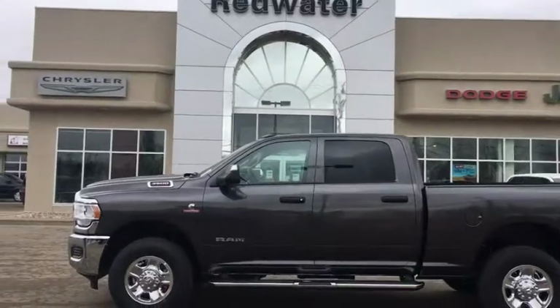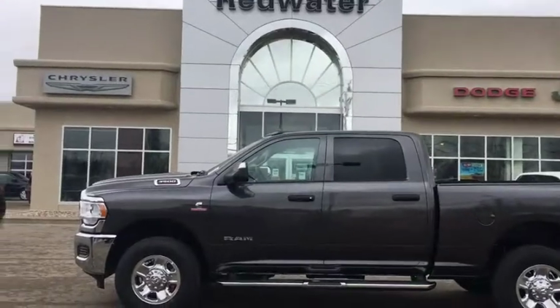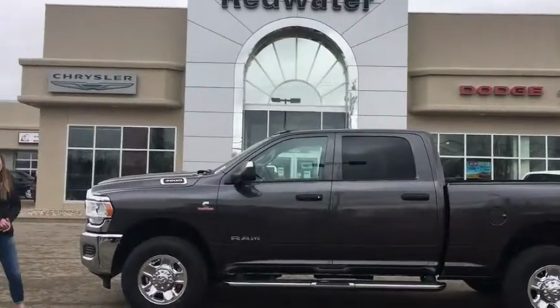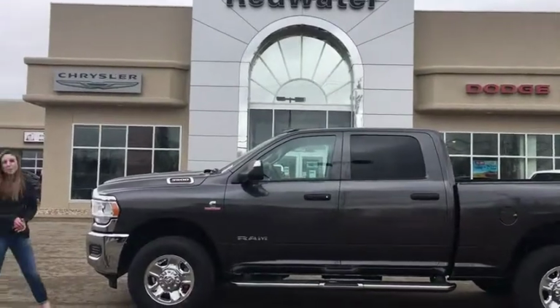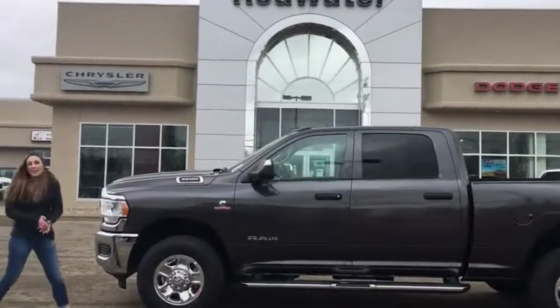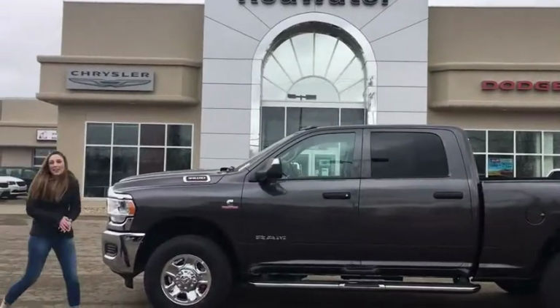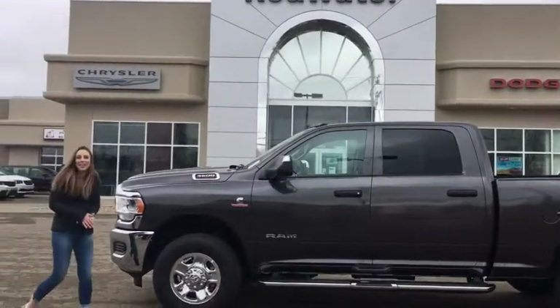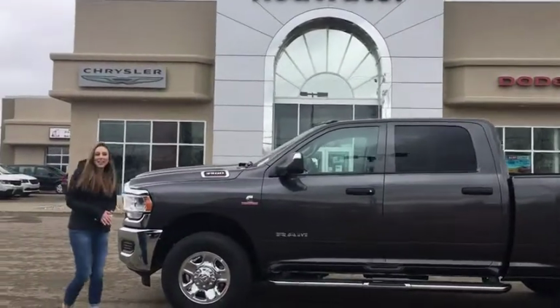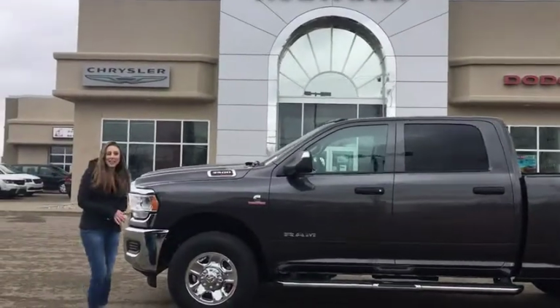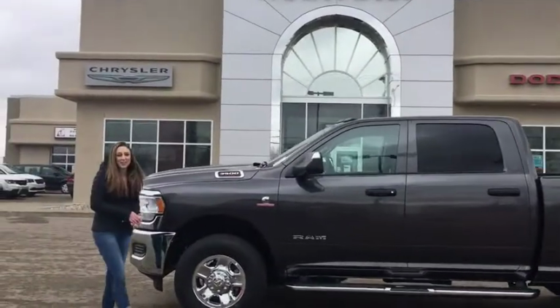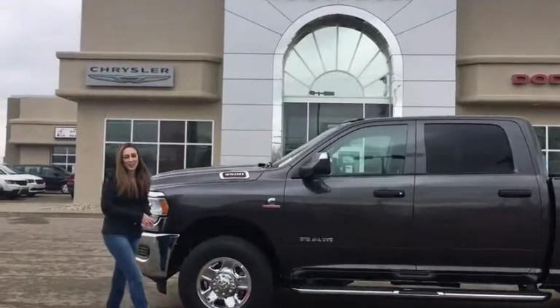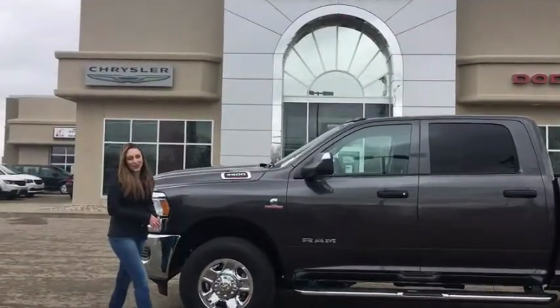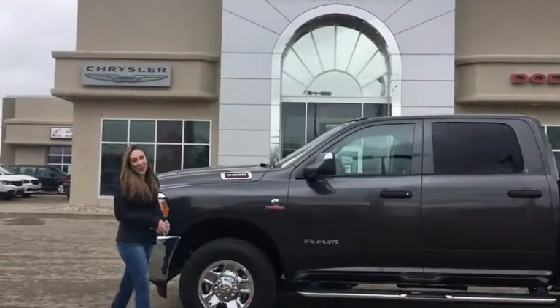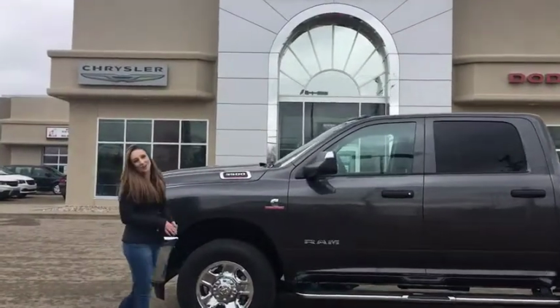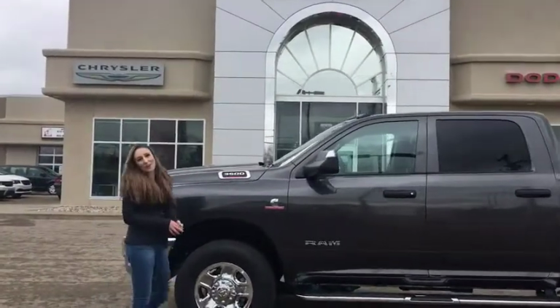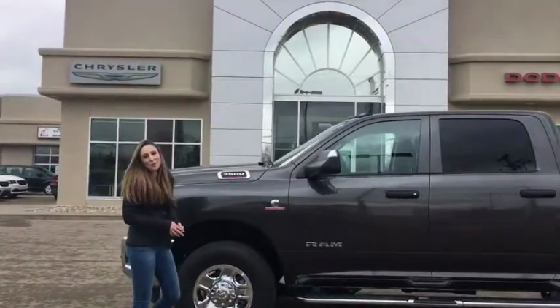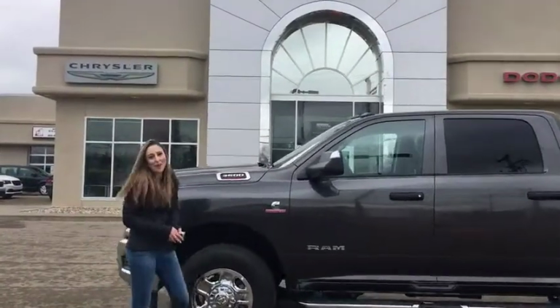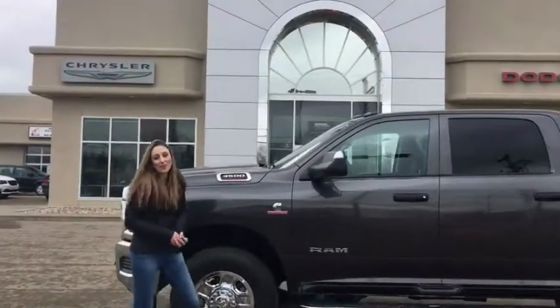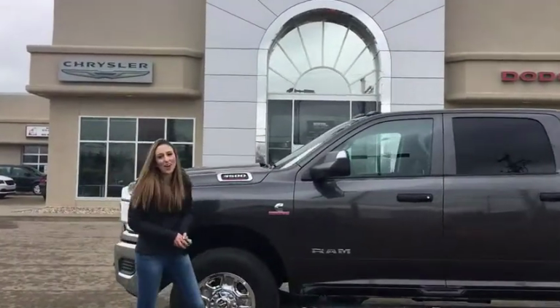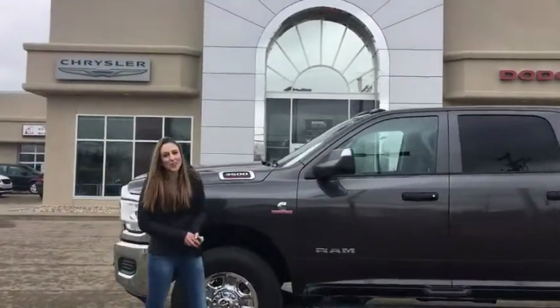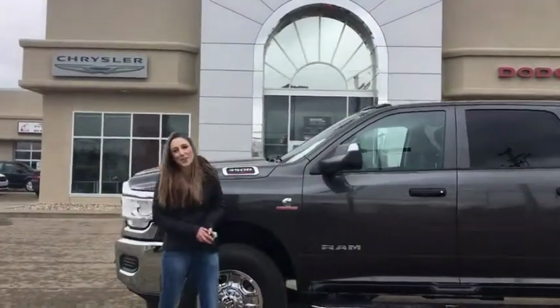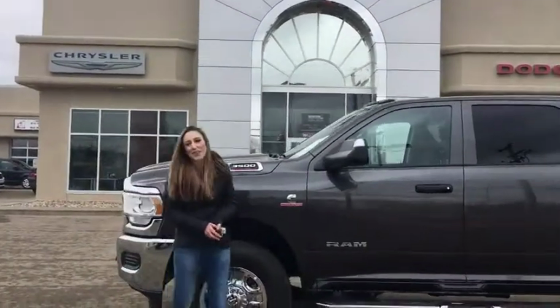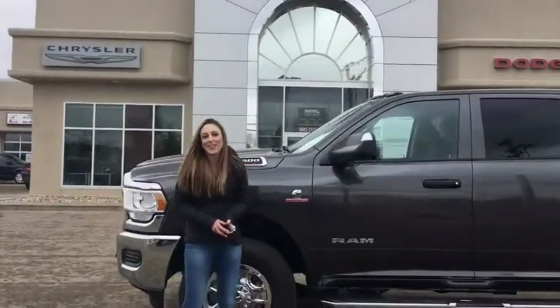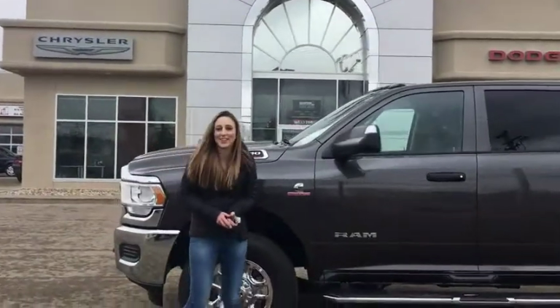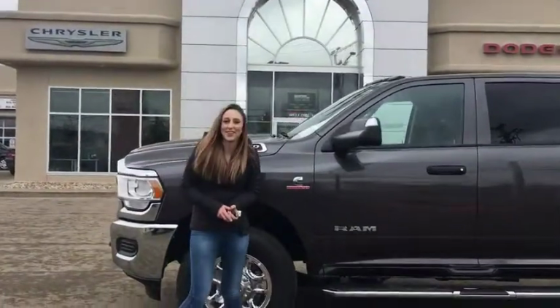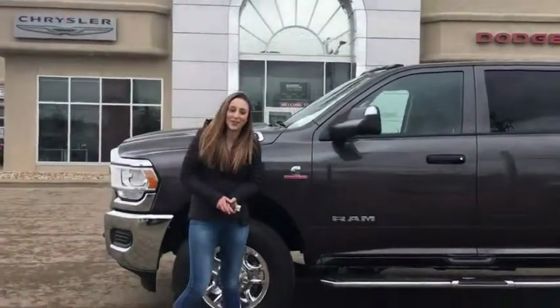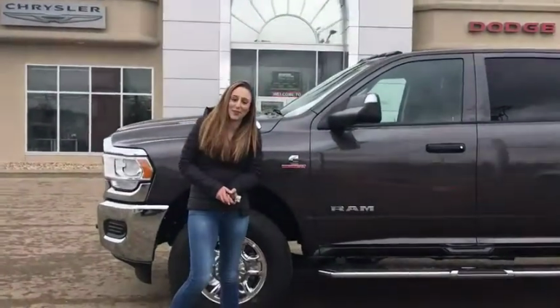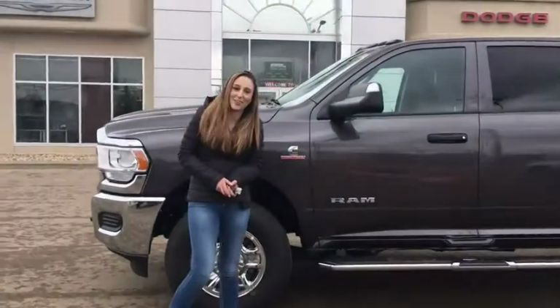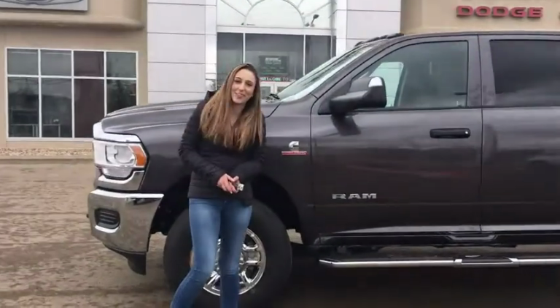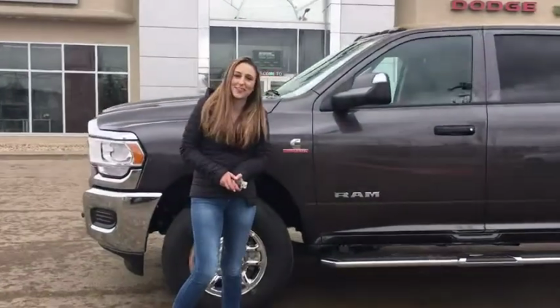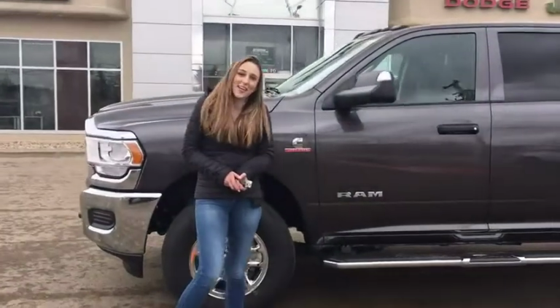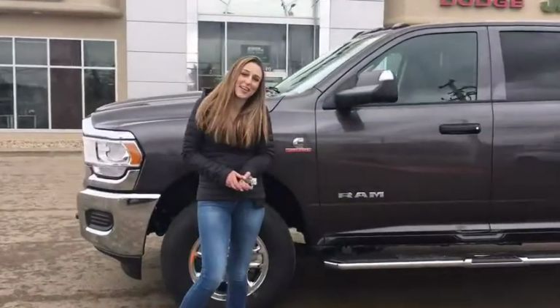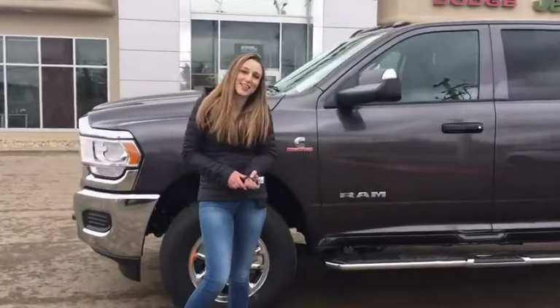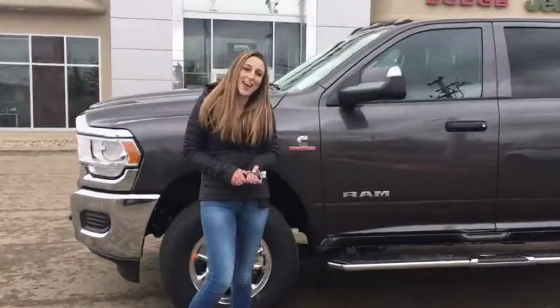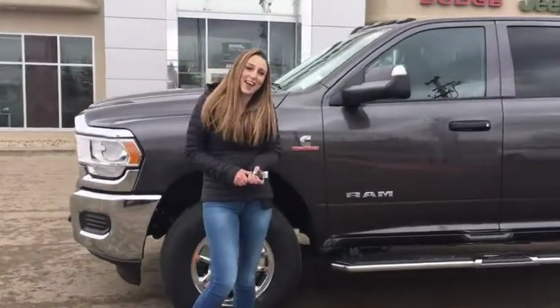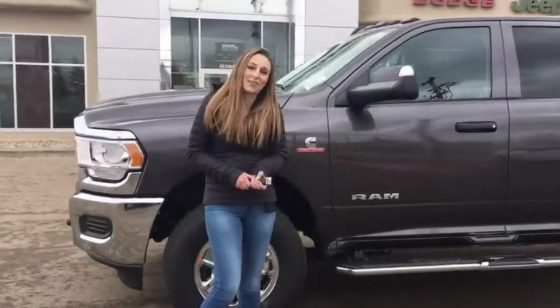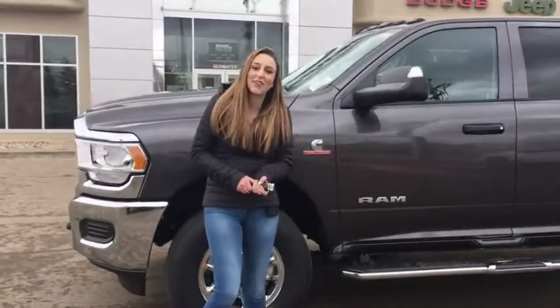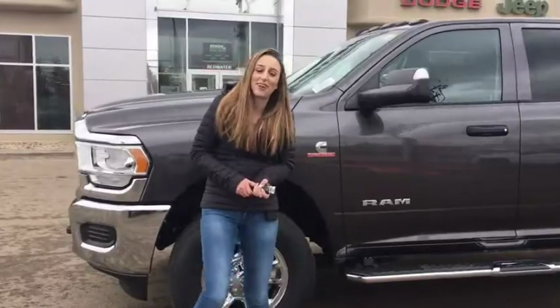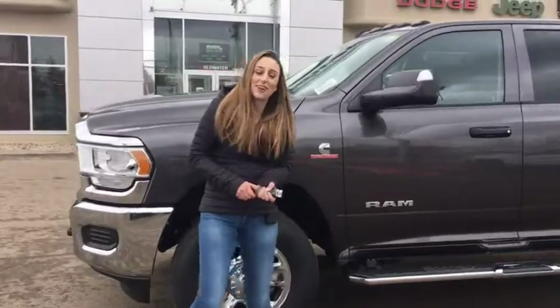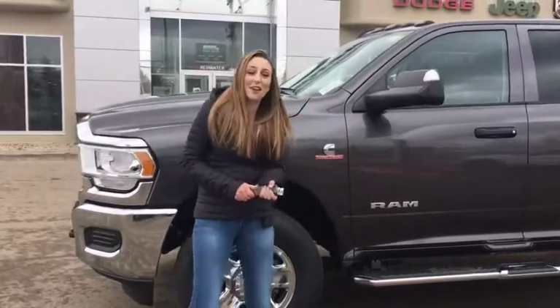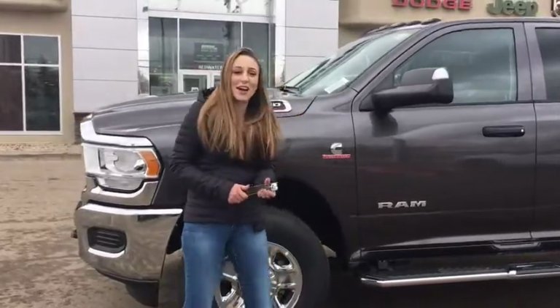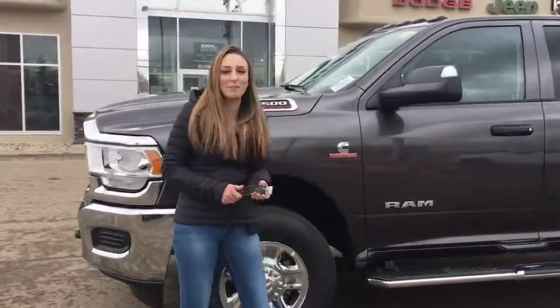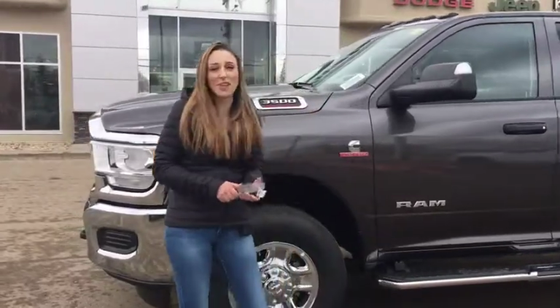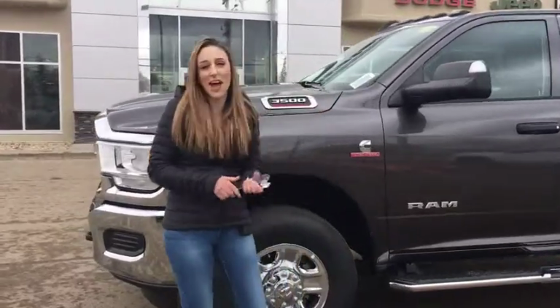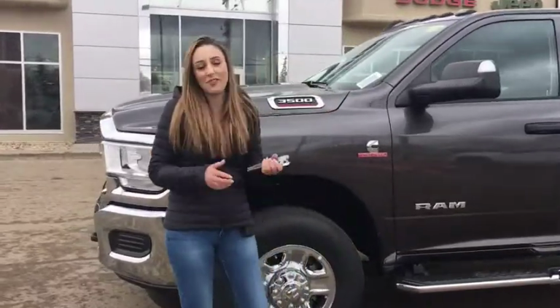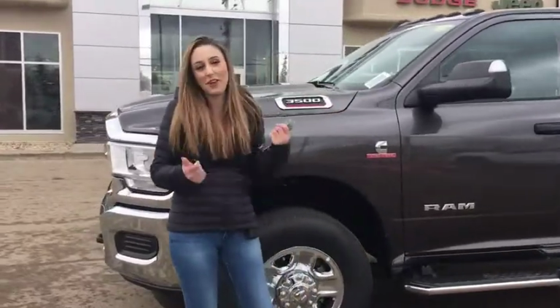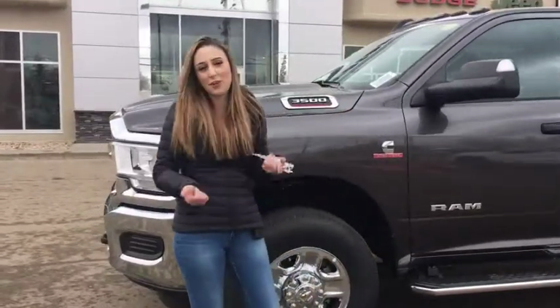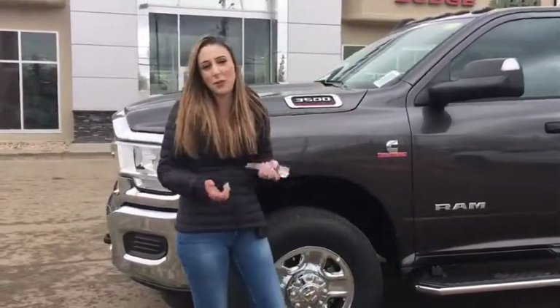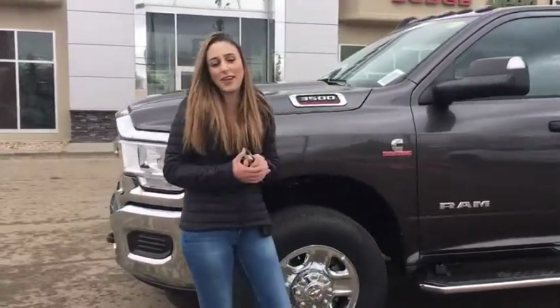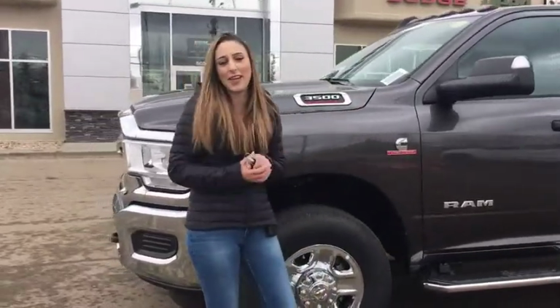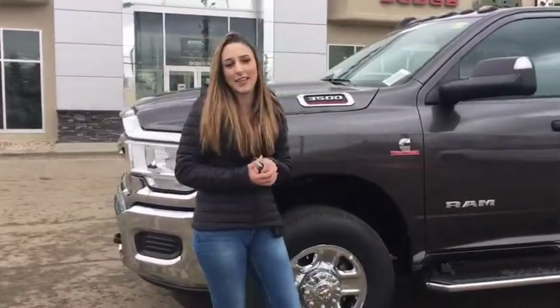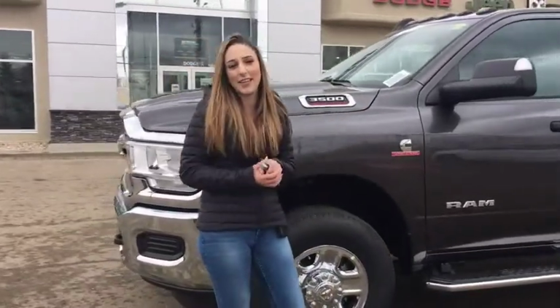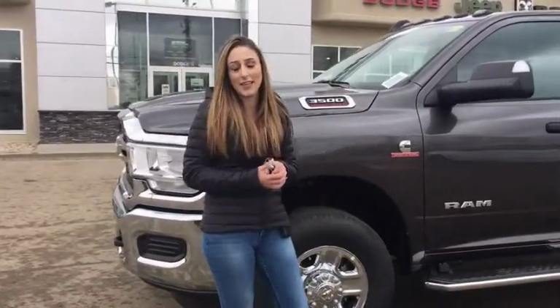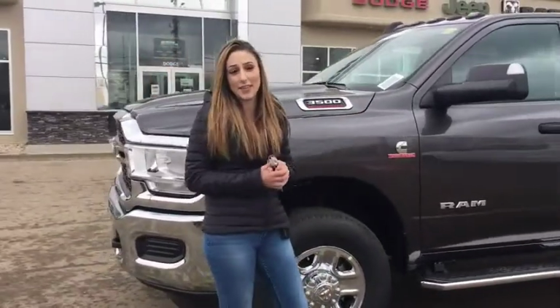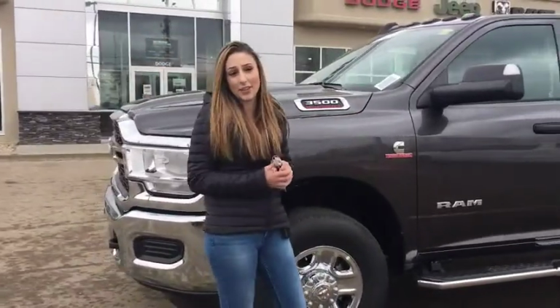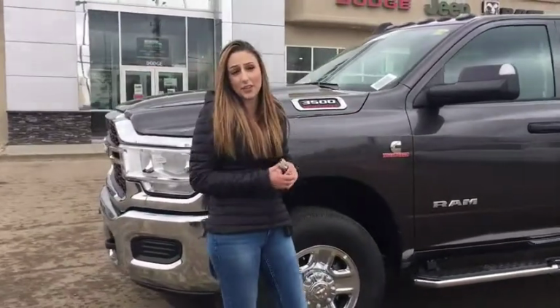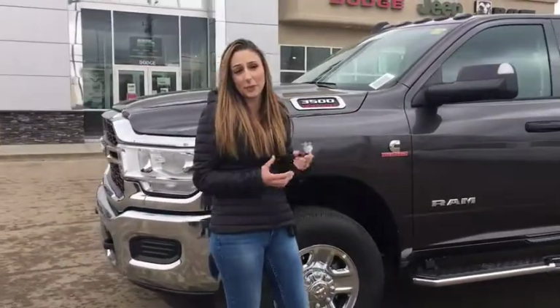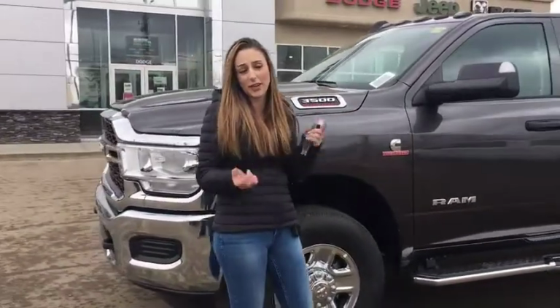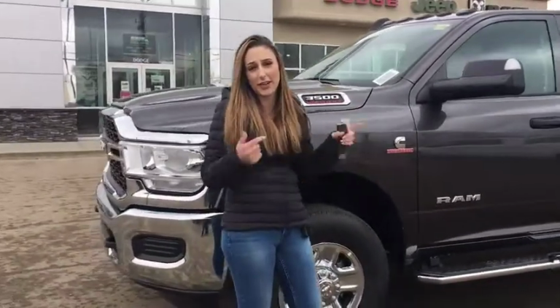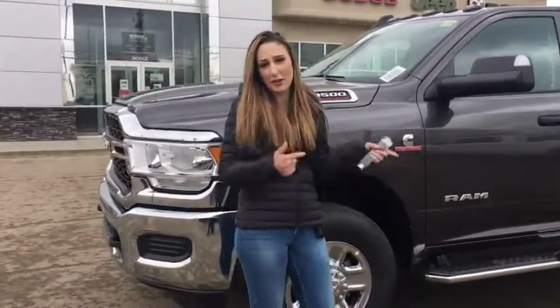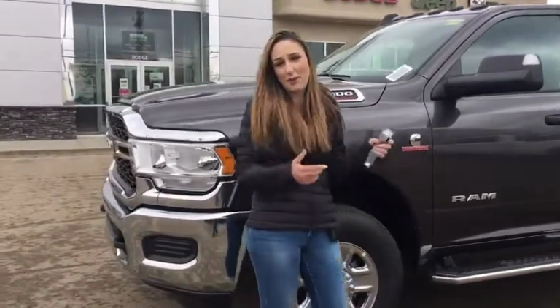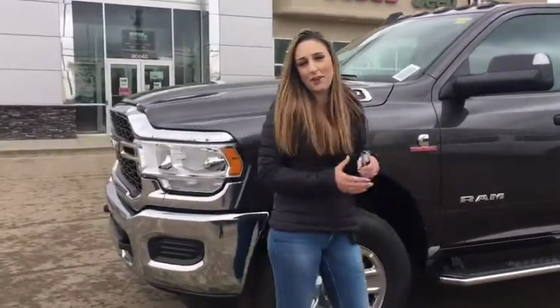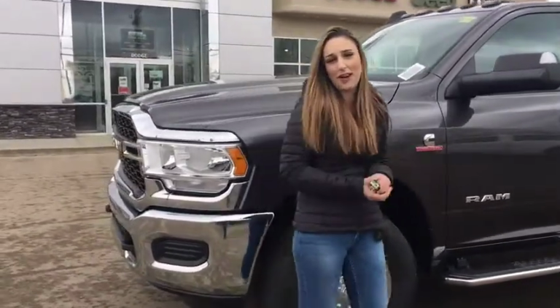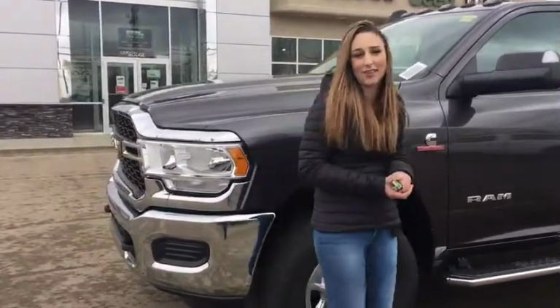Hey everybody, it's Jill at Redwater Dodge, home of the $10 Oil Change and Rig Ready Rams. I have another 2019 Diesel, so we're going to take a peek around.